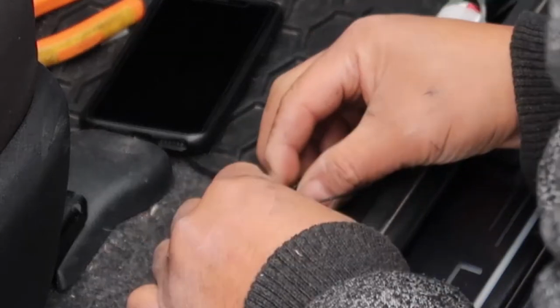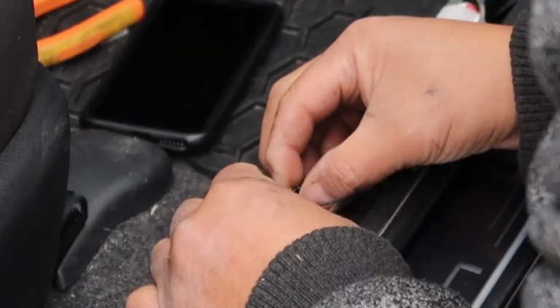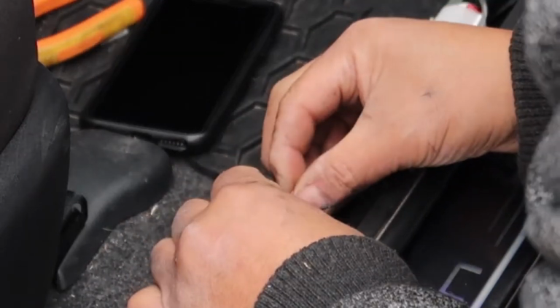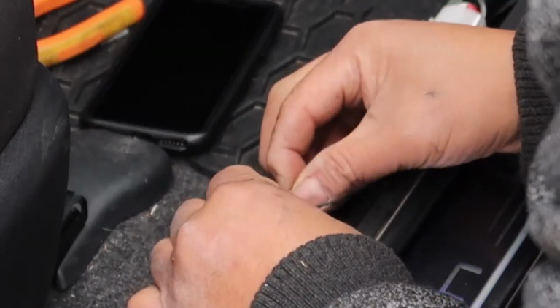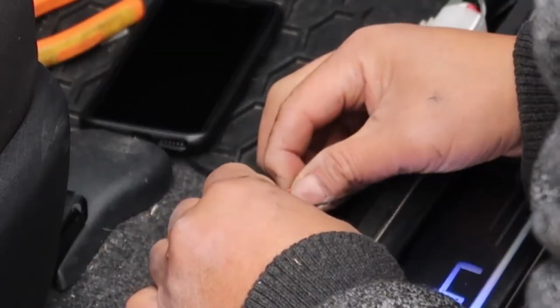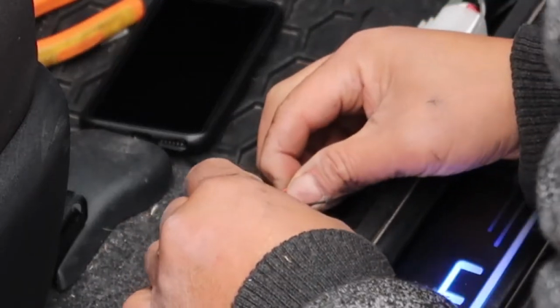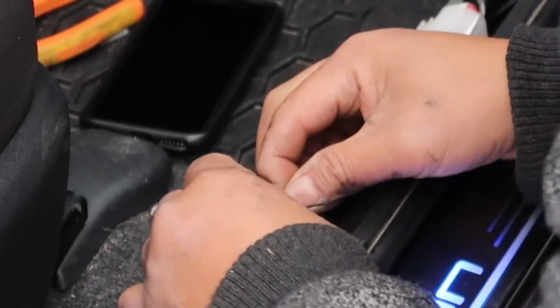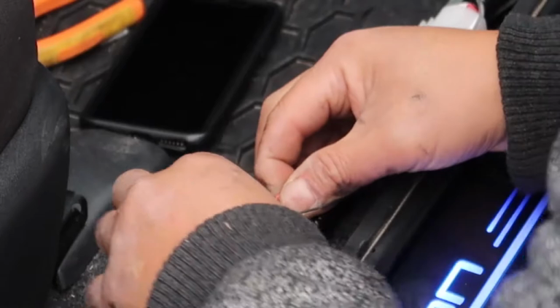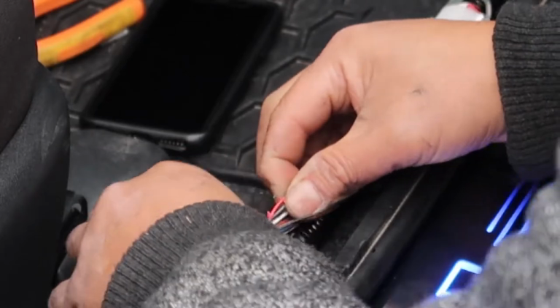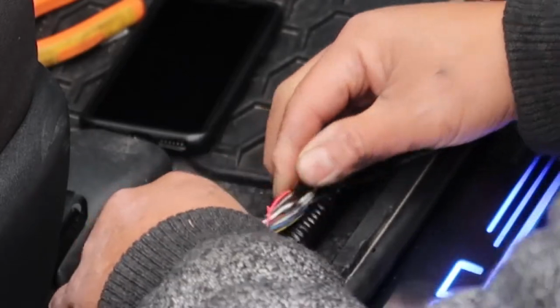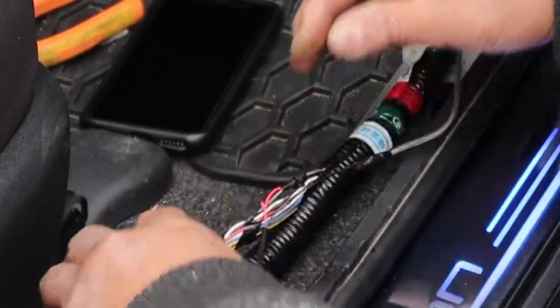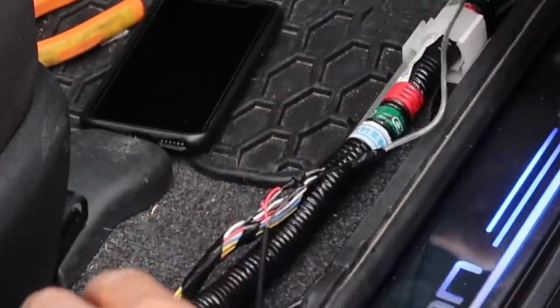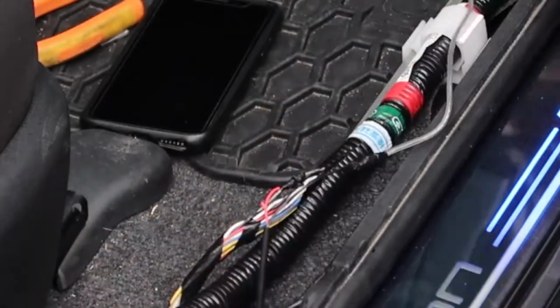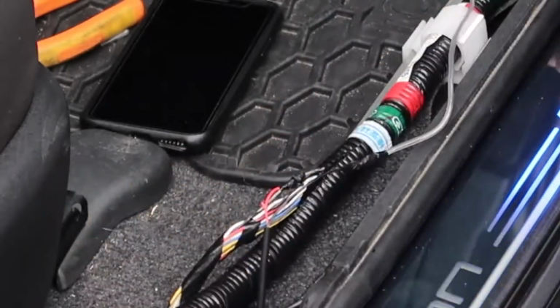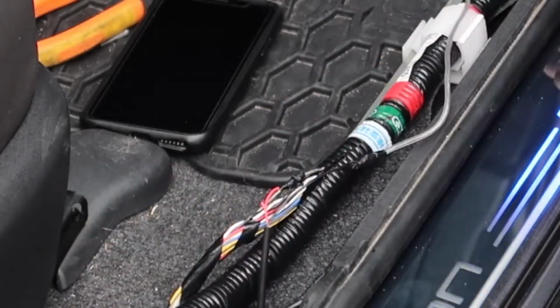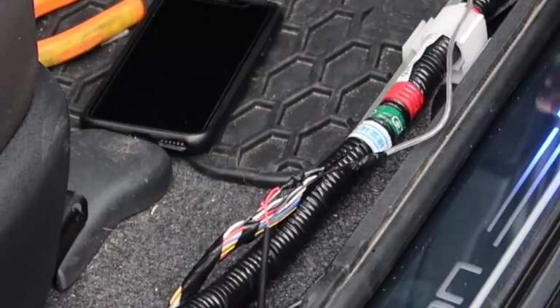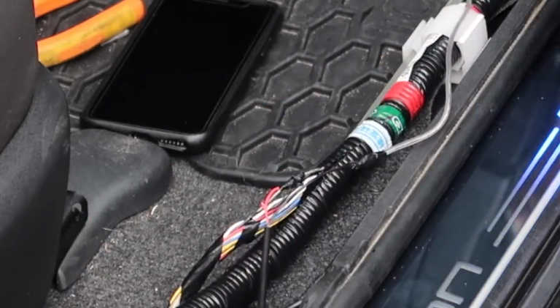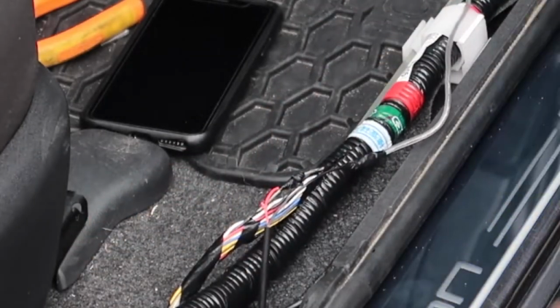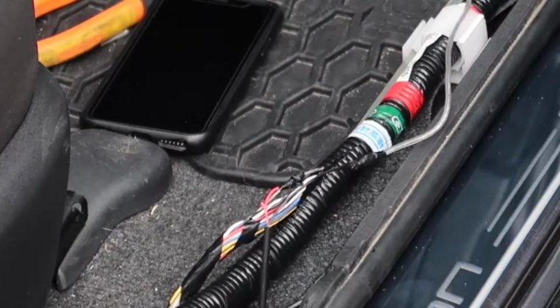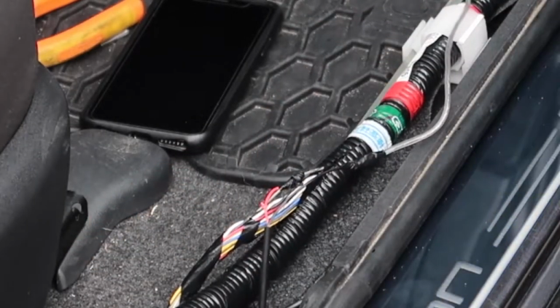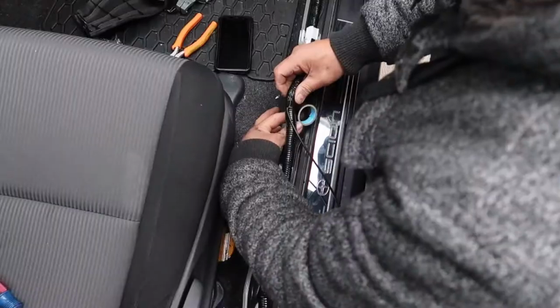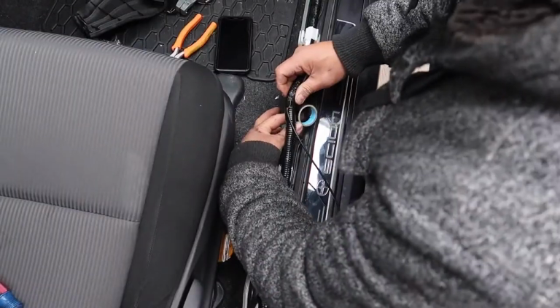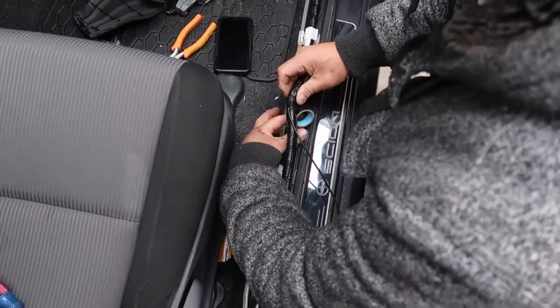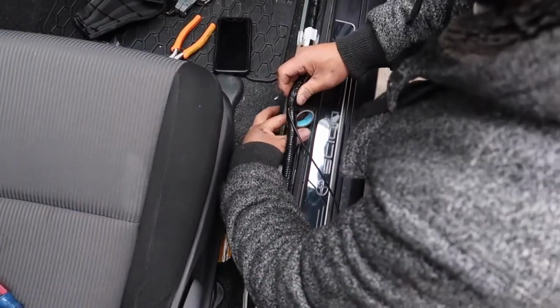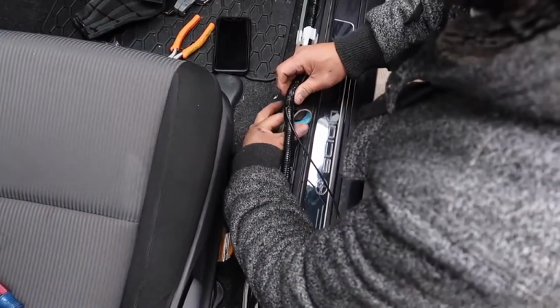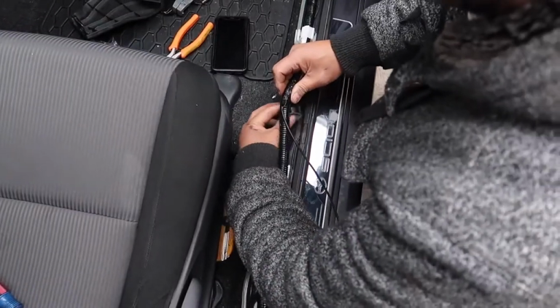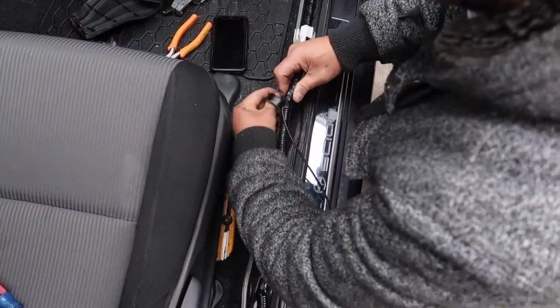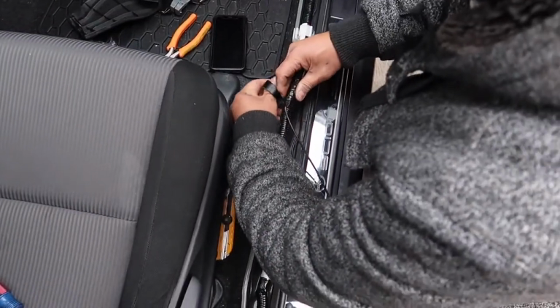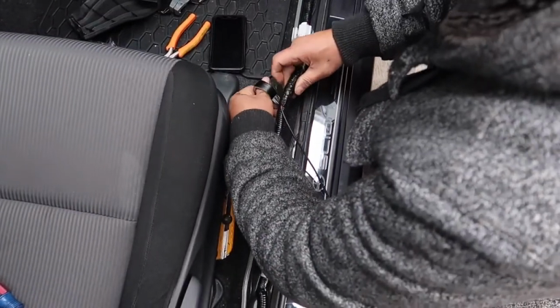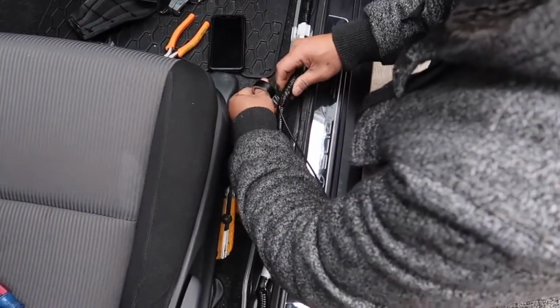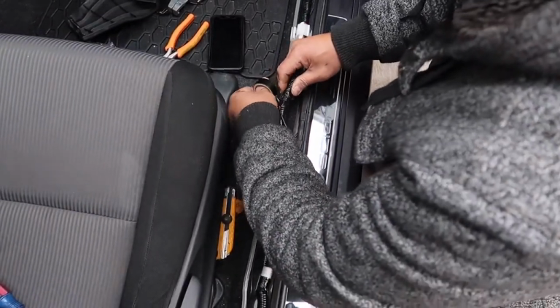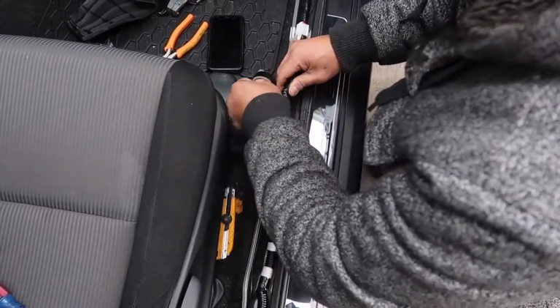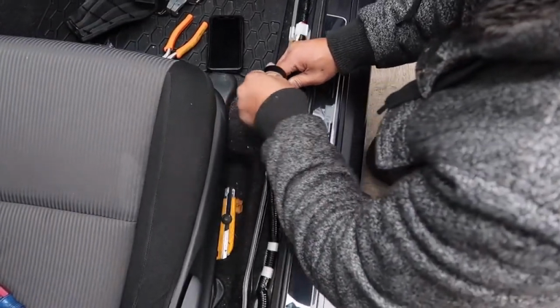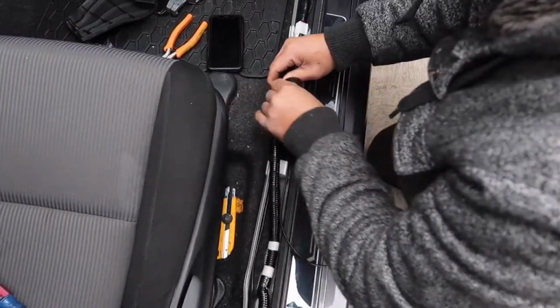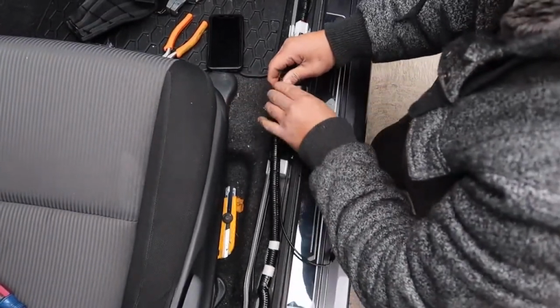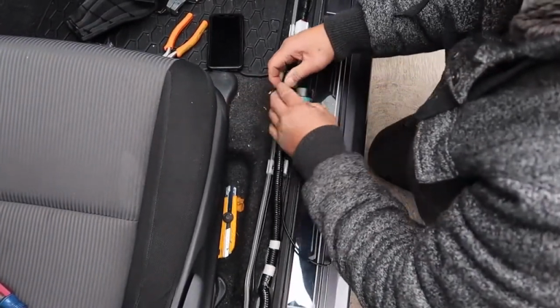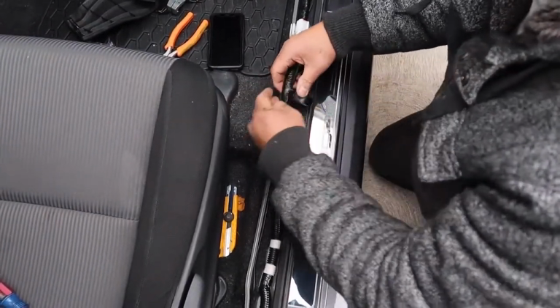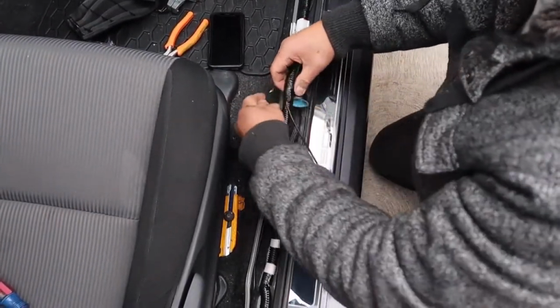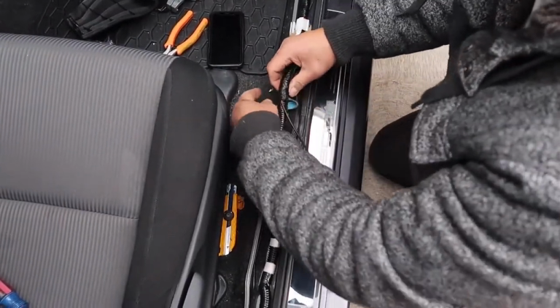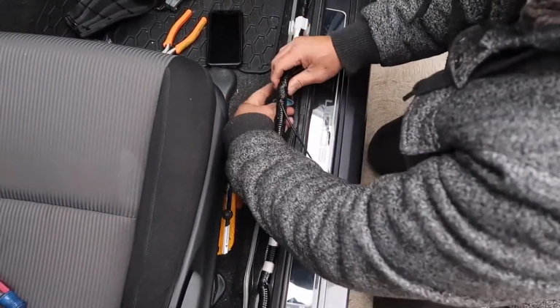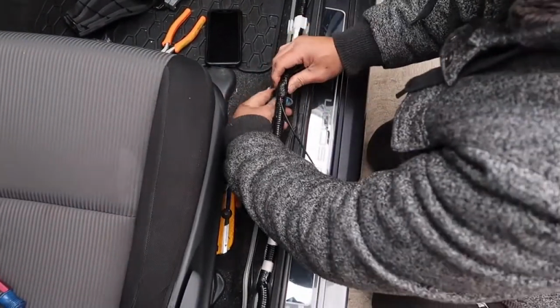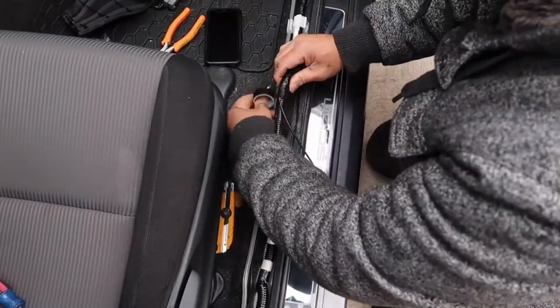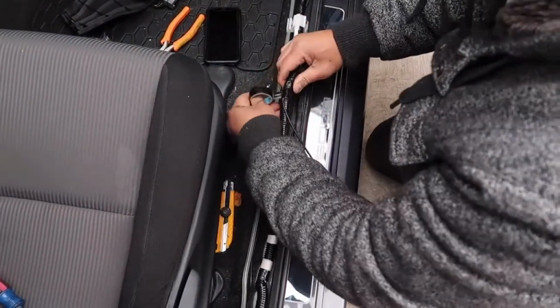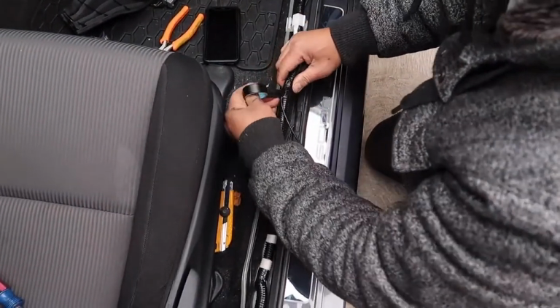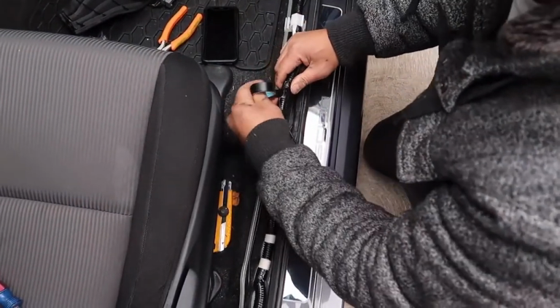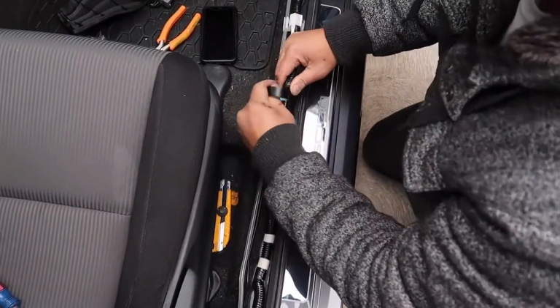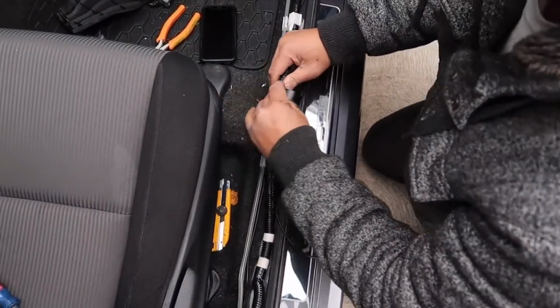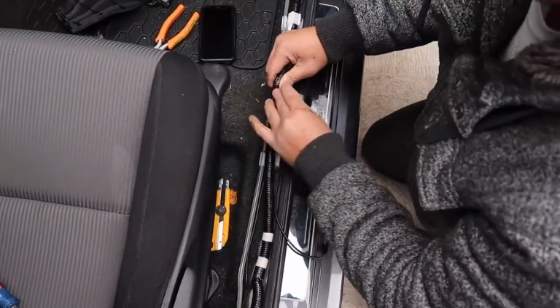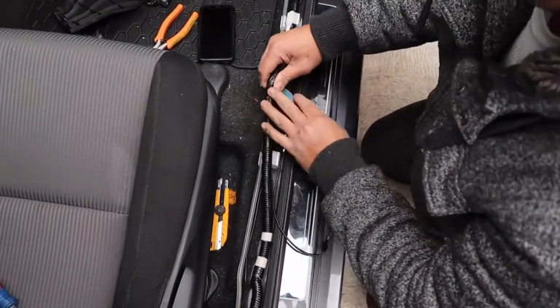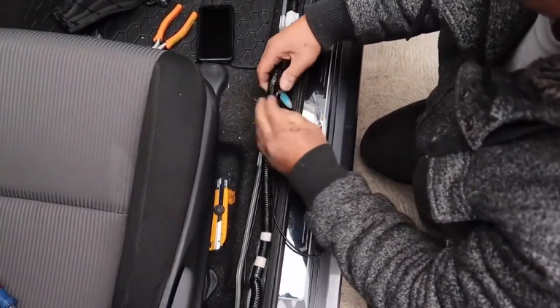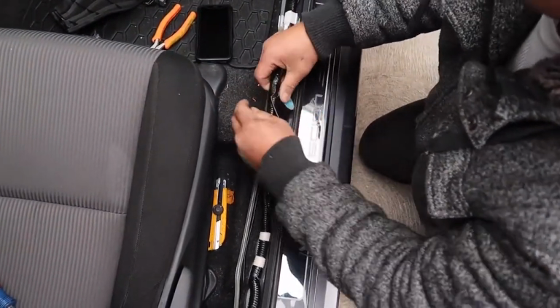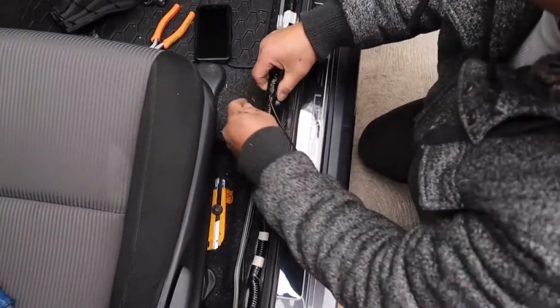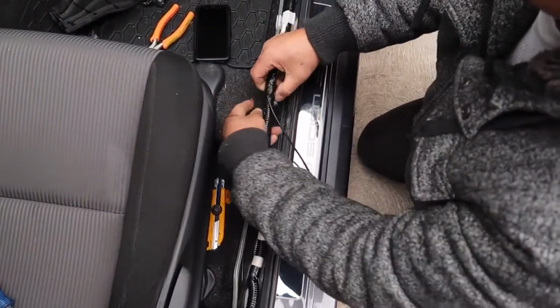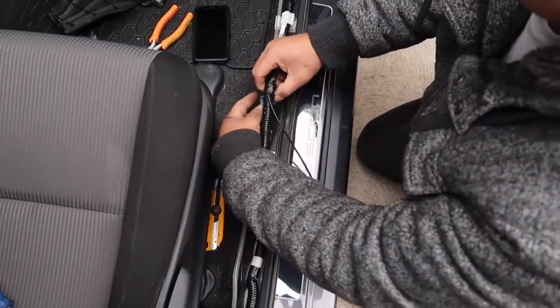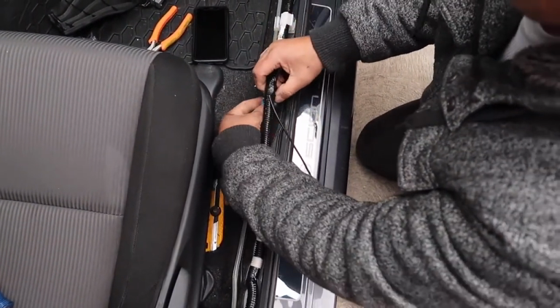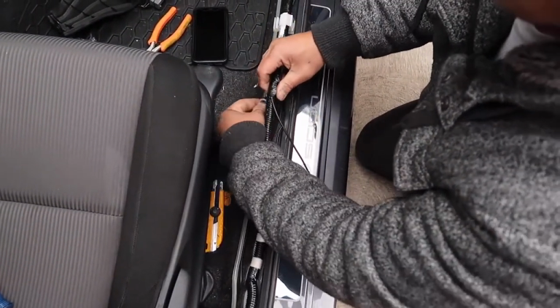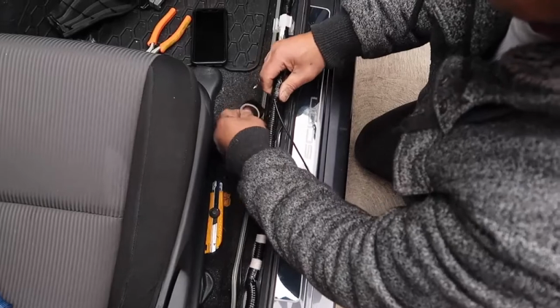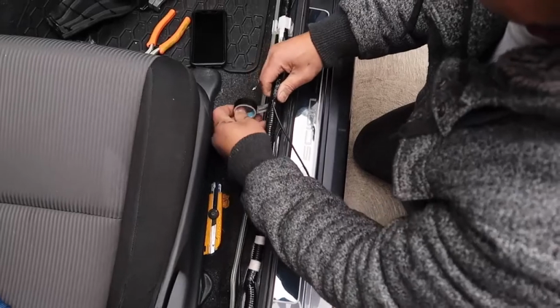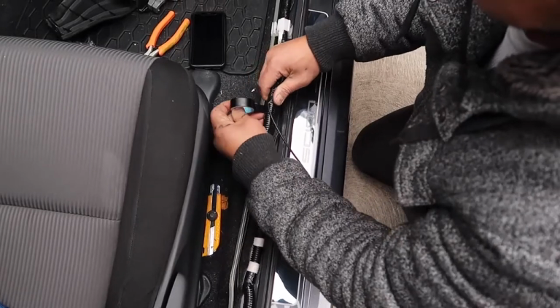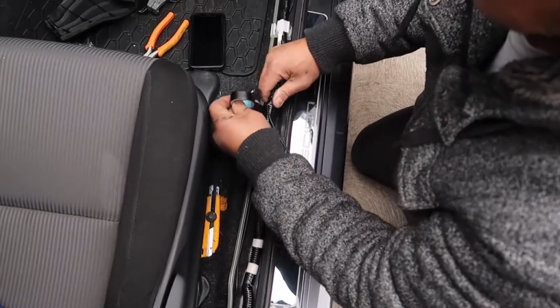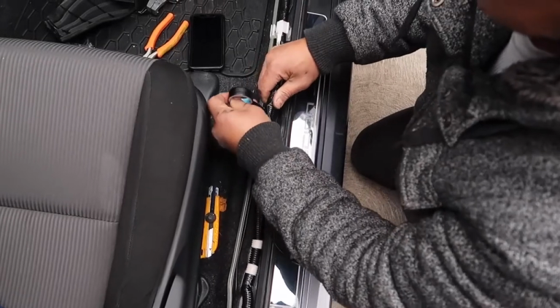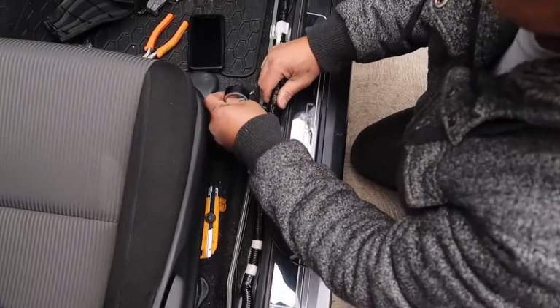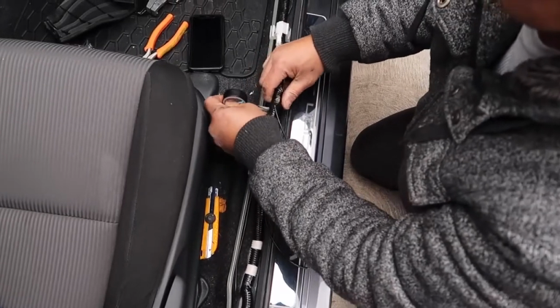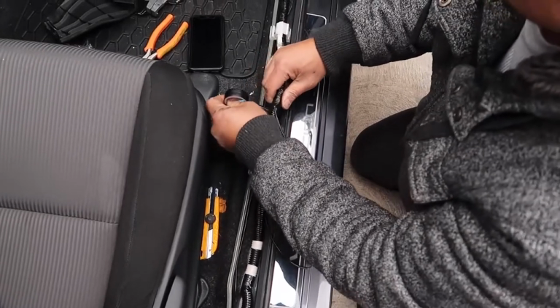Step 6: Be sure to use the electrical tape provided by Aoneo Auto to tape up the wires after you're finished.